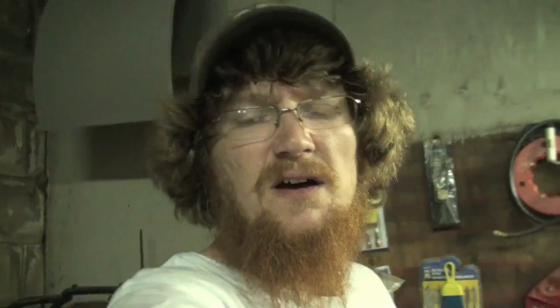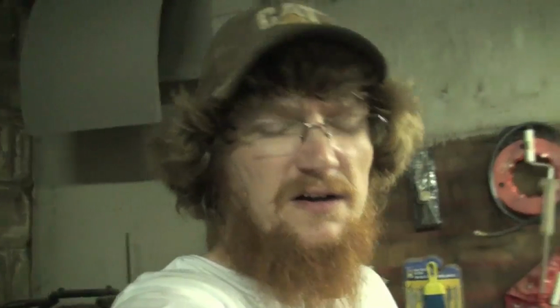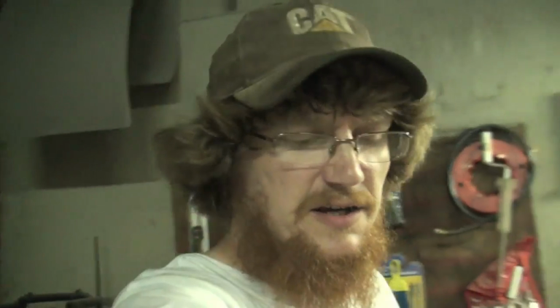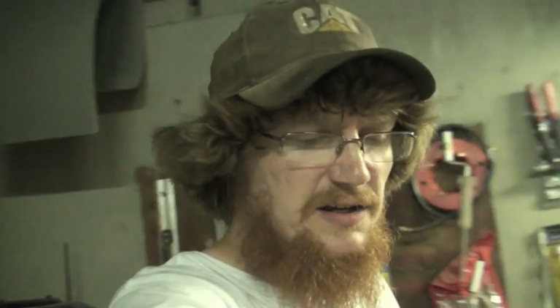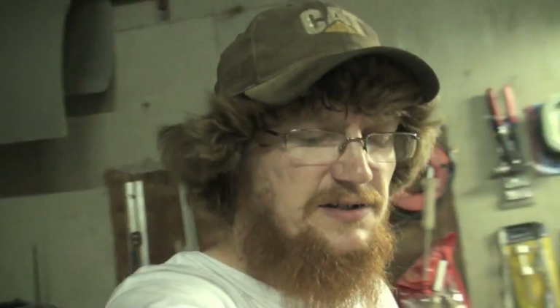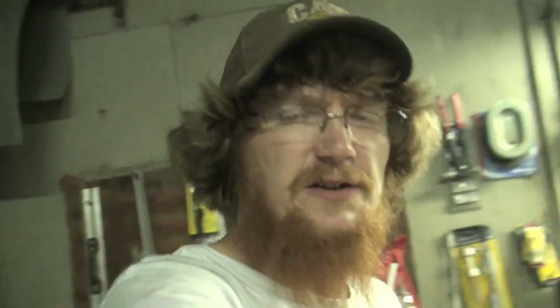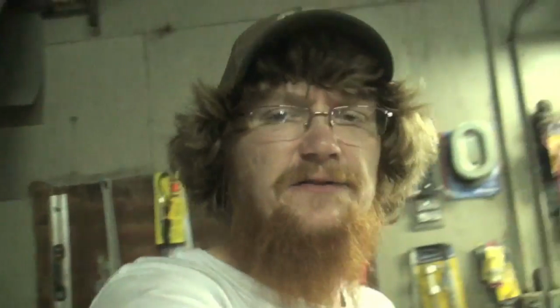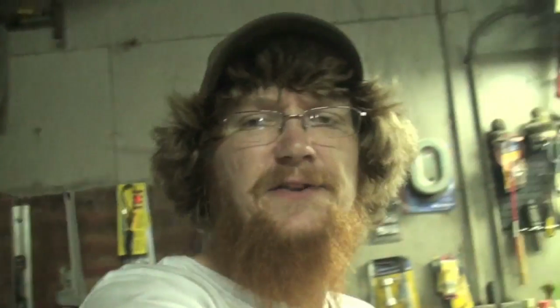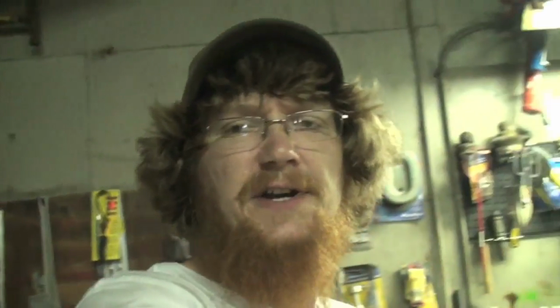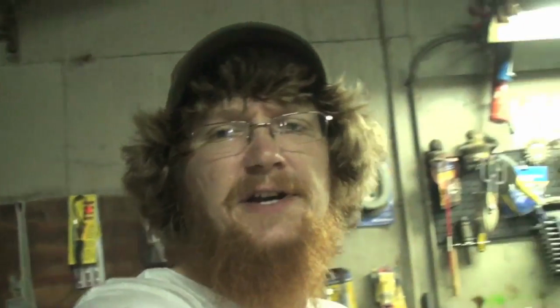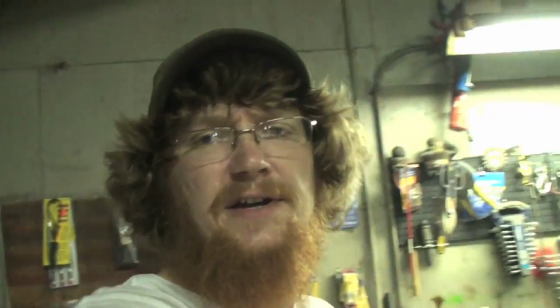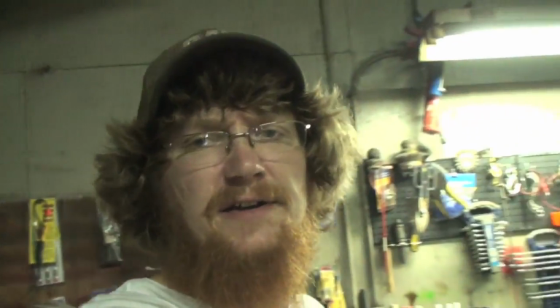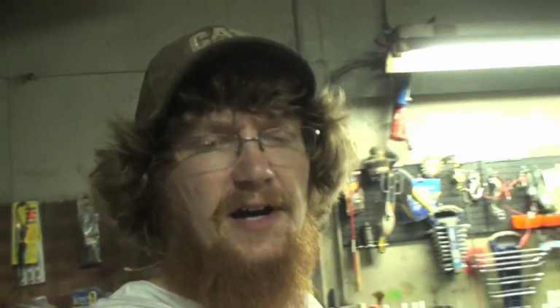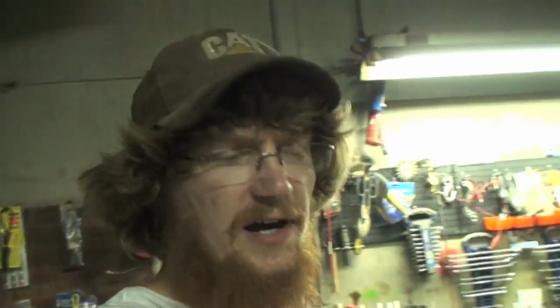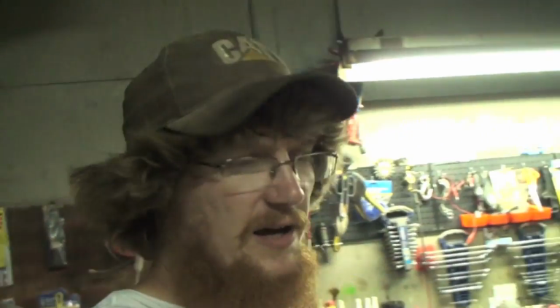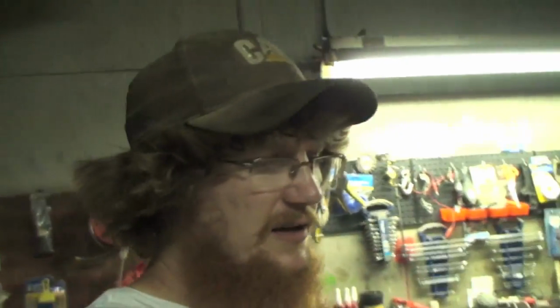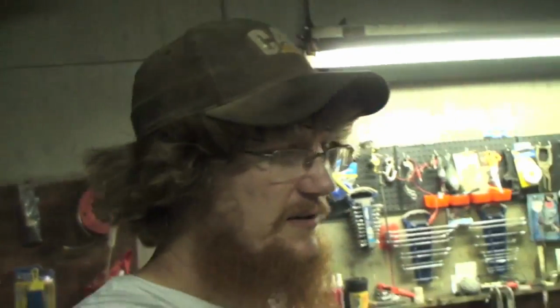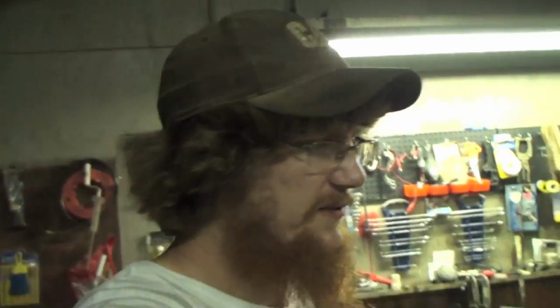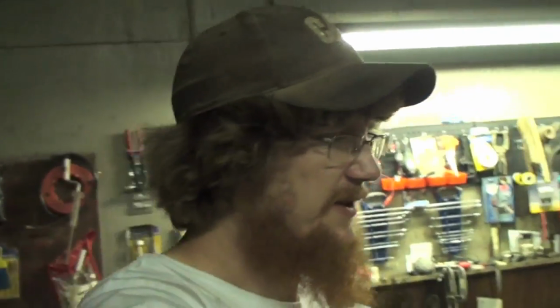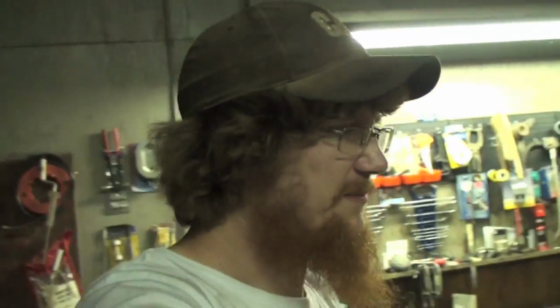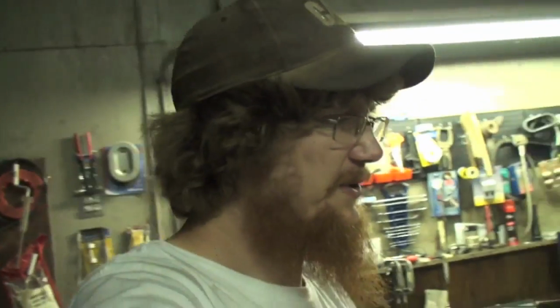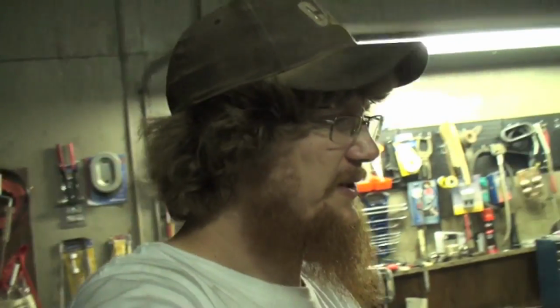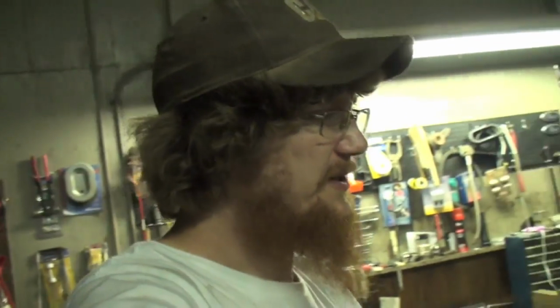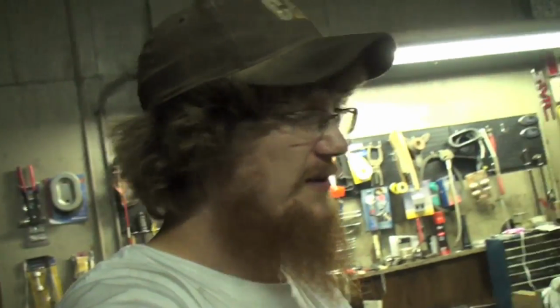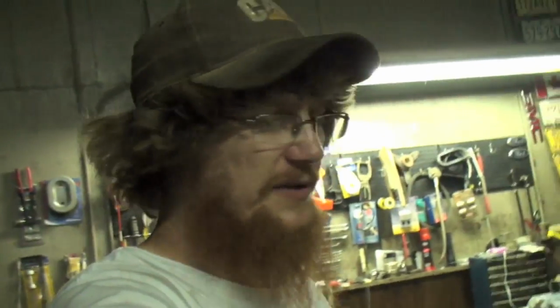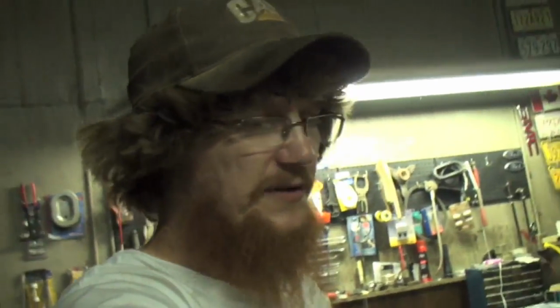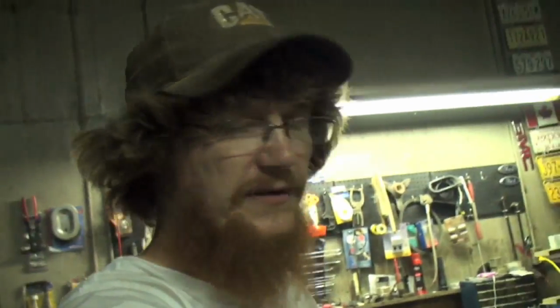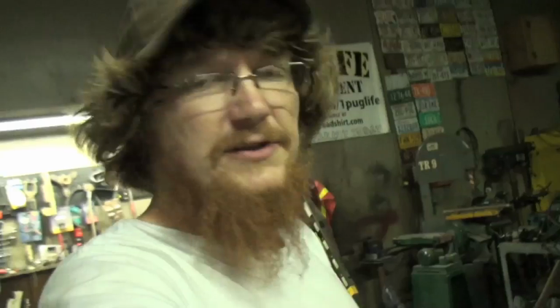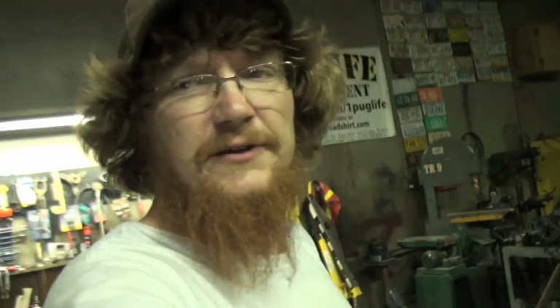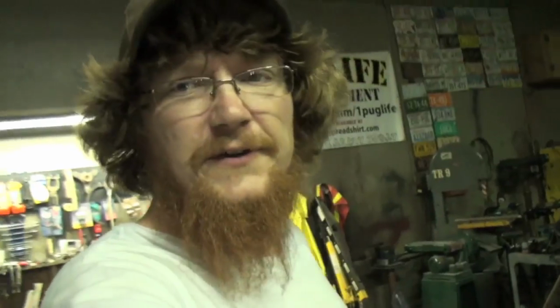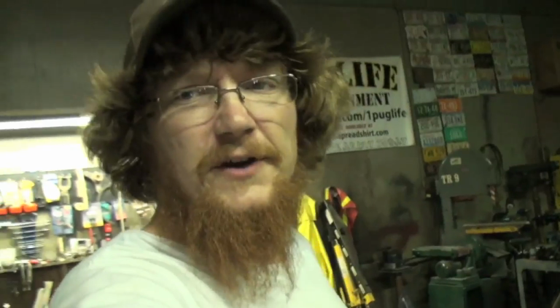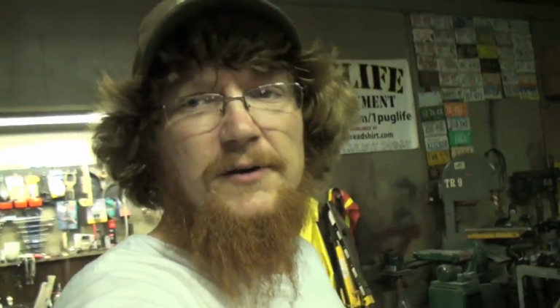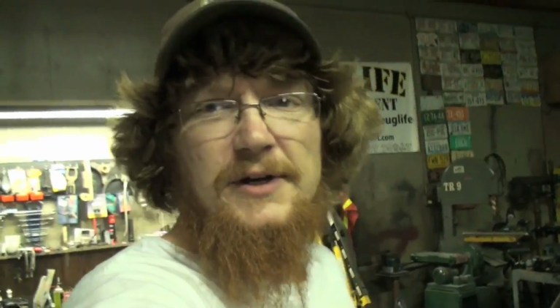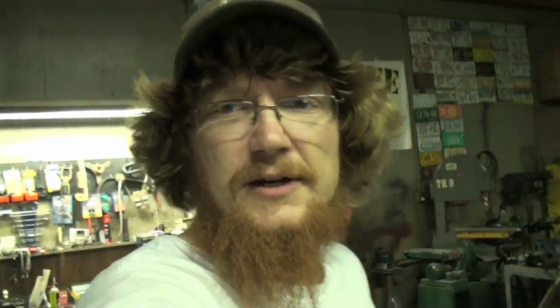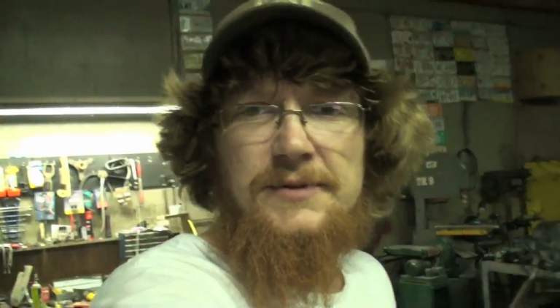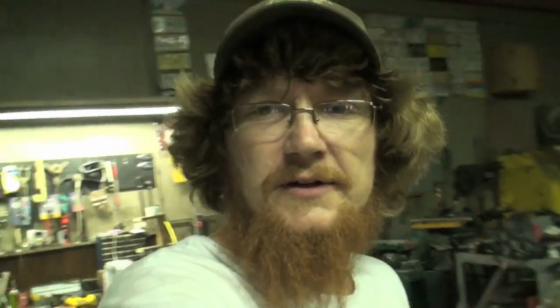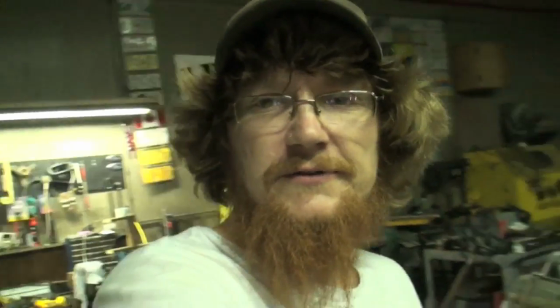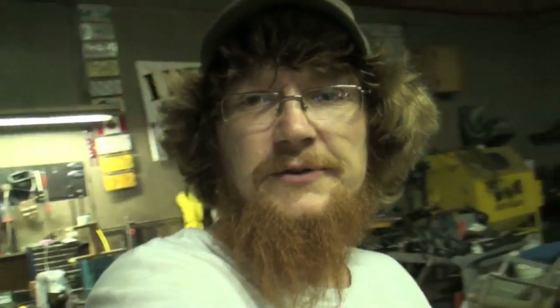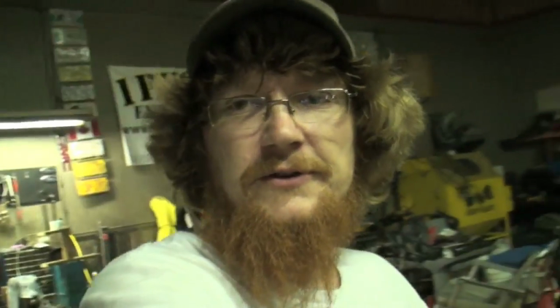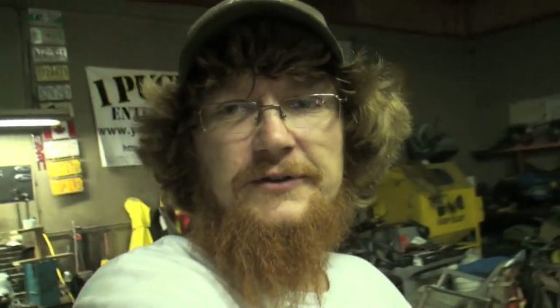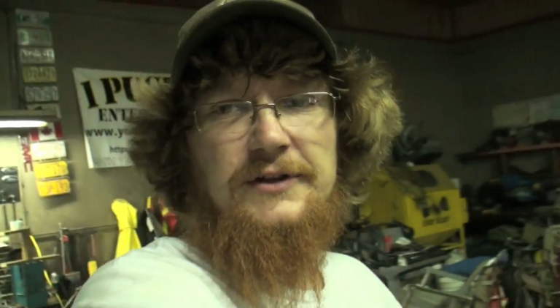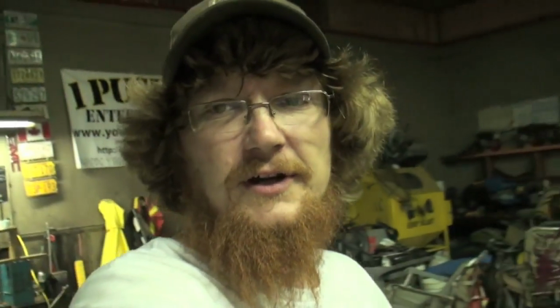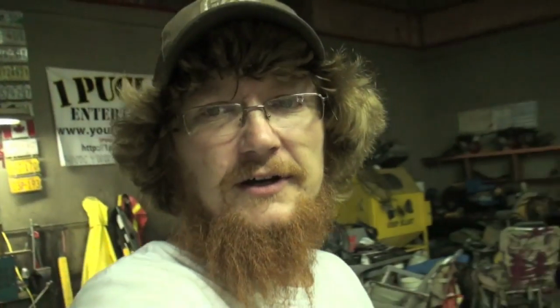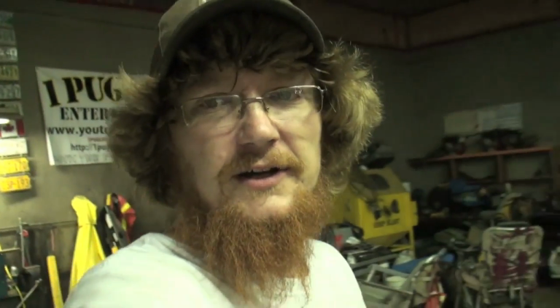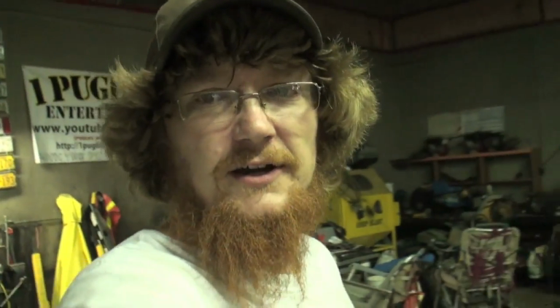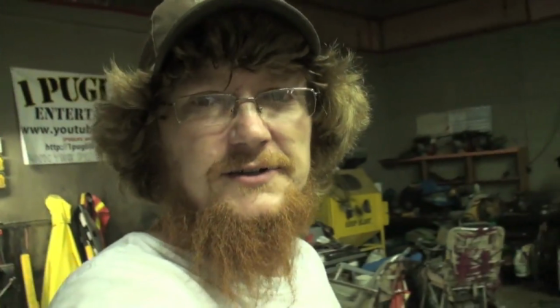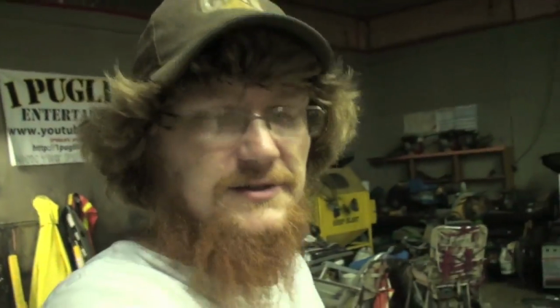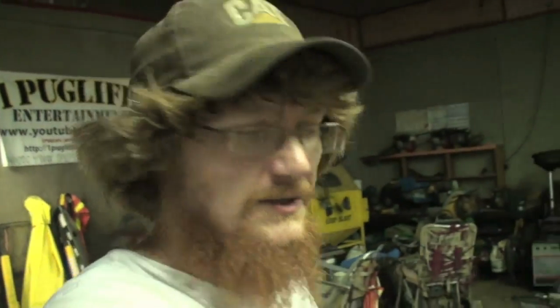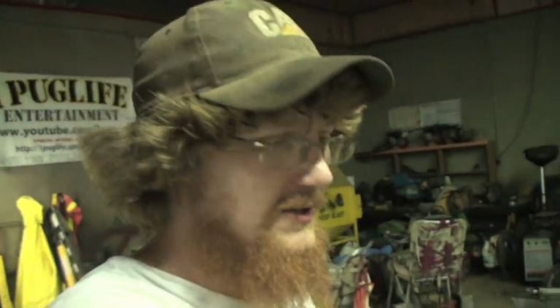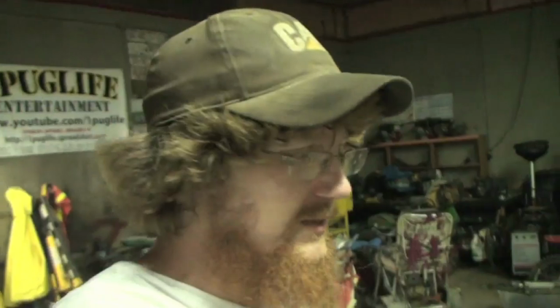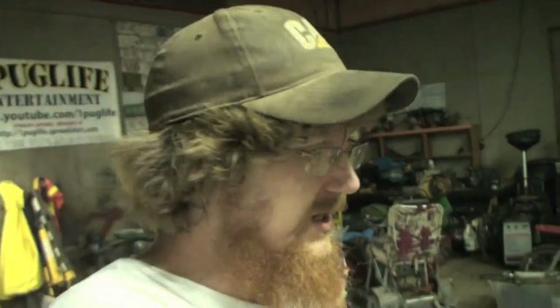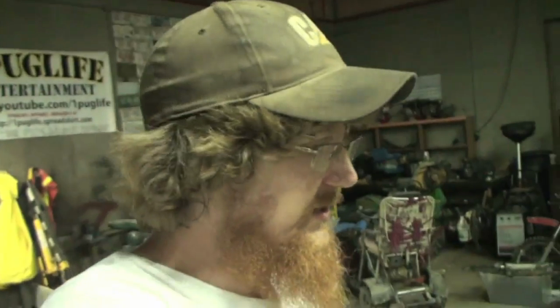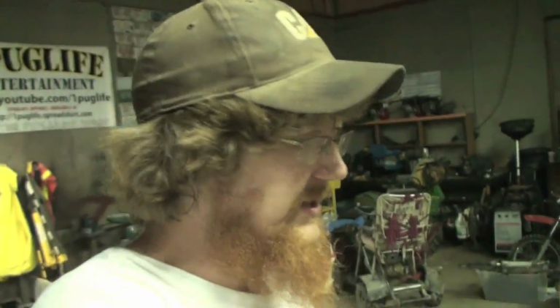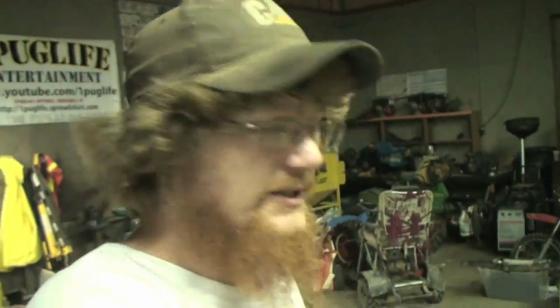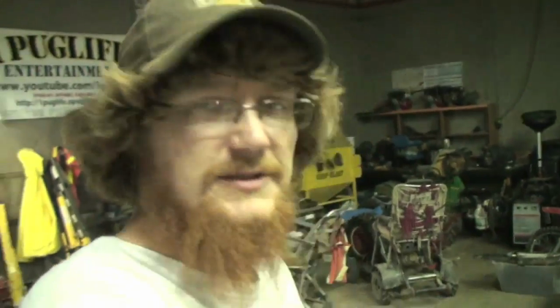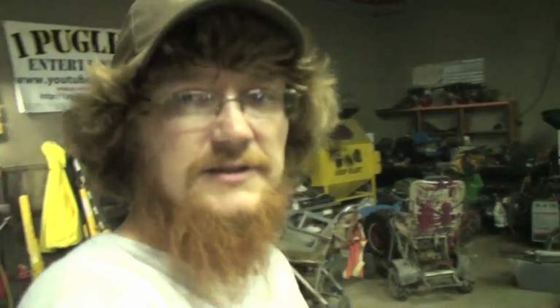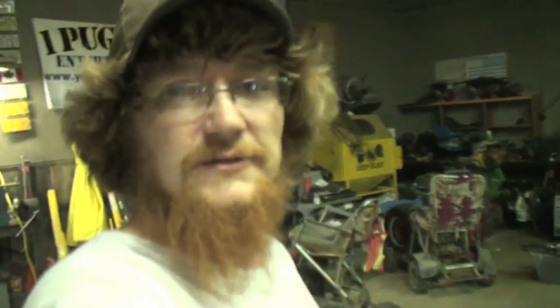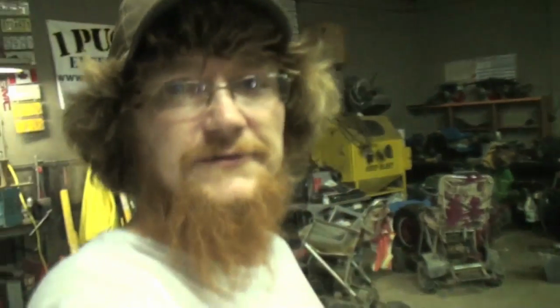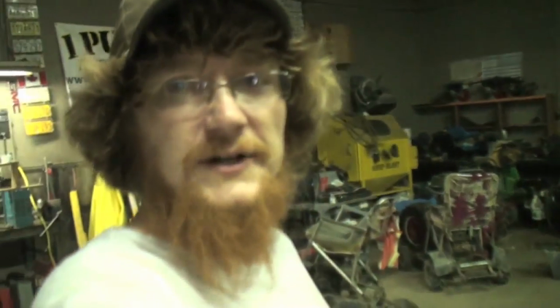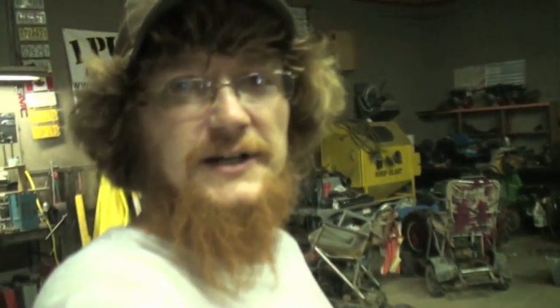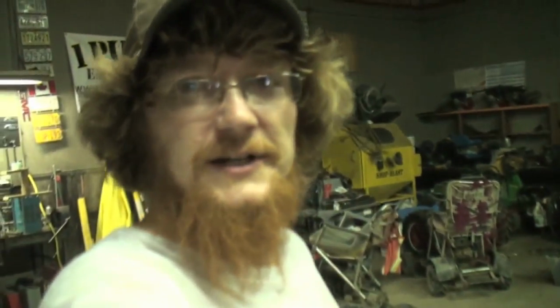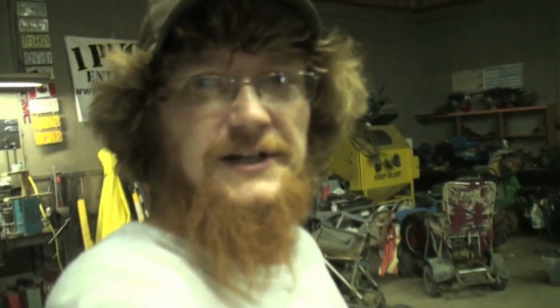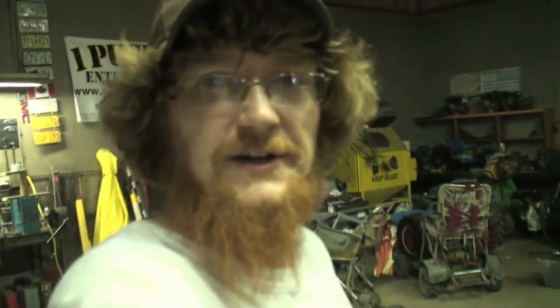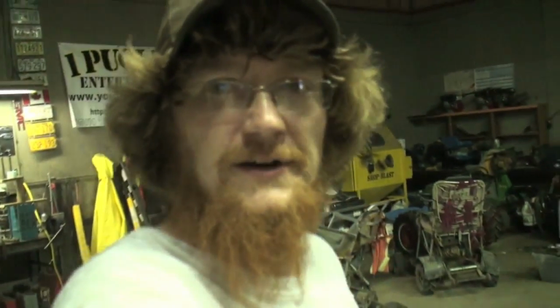Boogie's coming over, so I figured I'd make a bit of a movie. You can still hear.